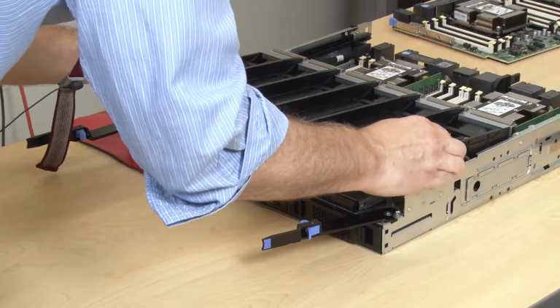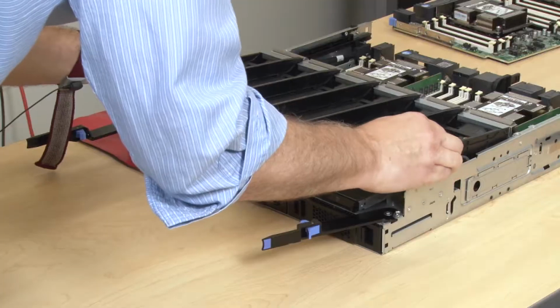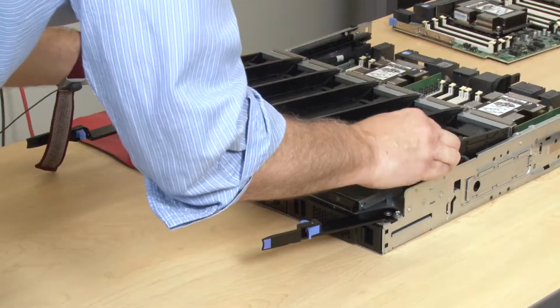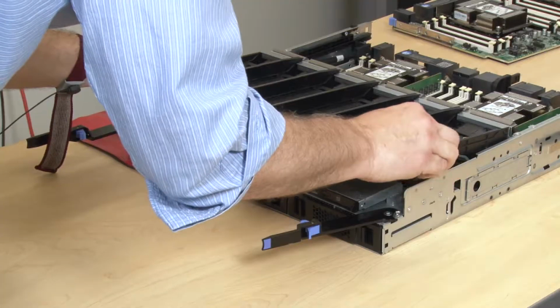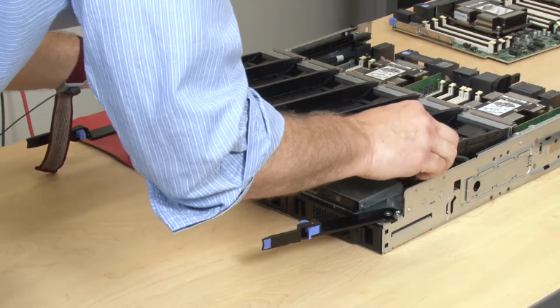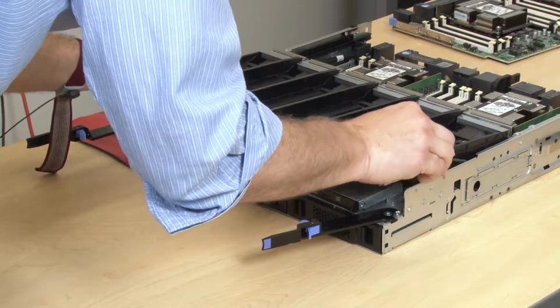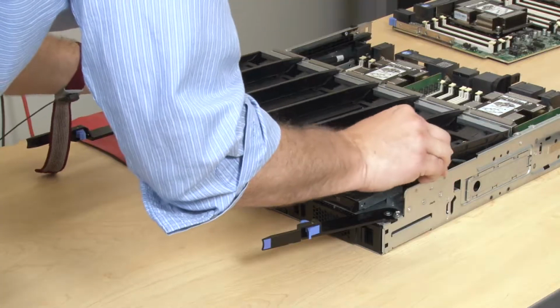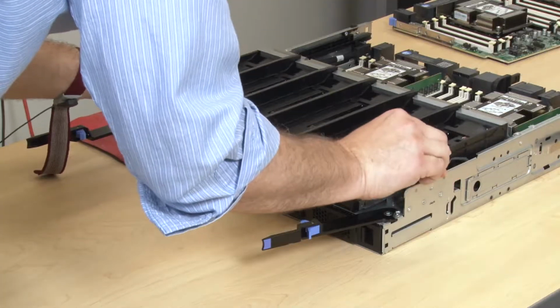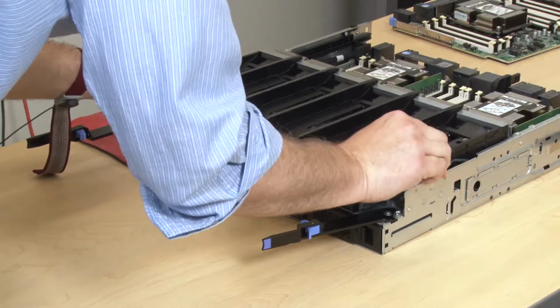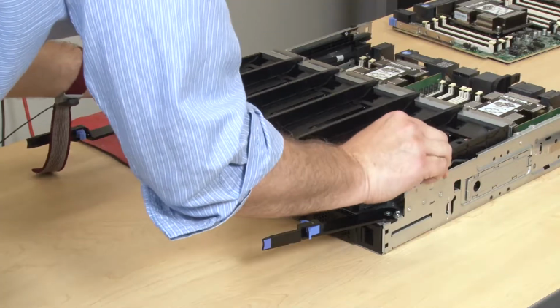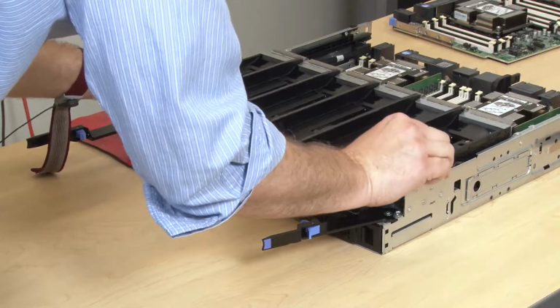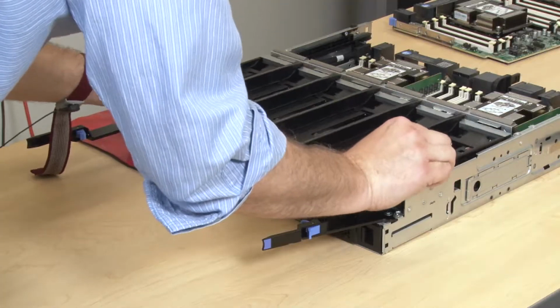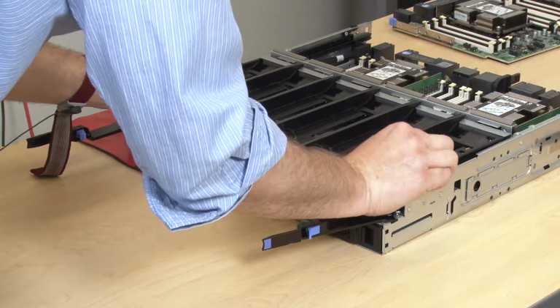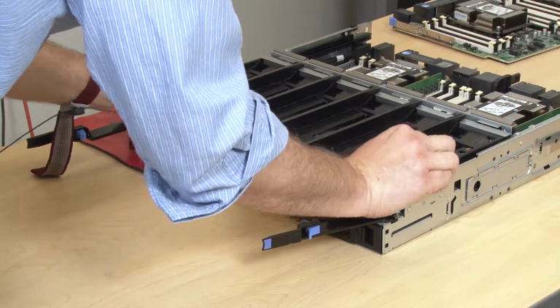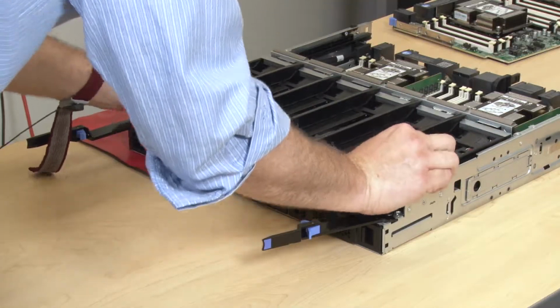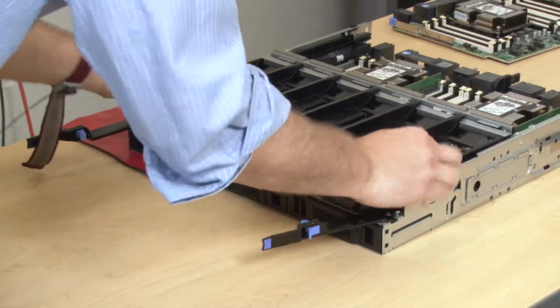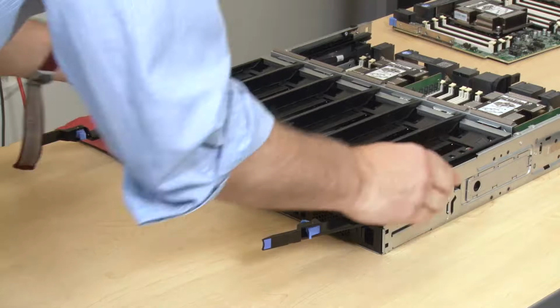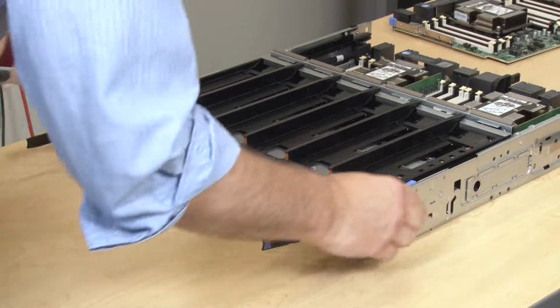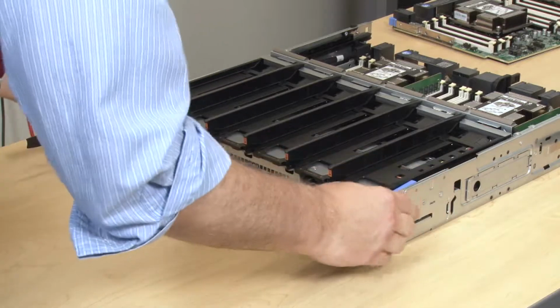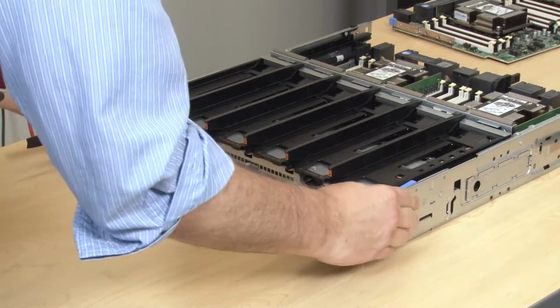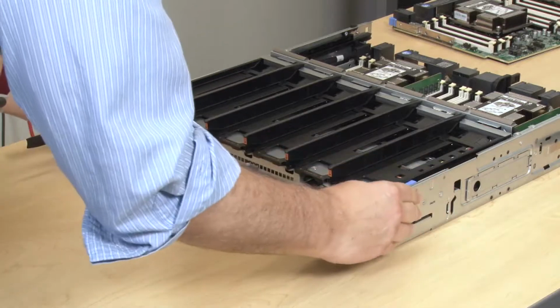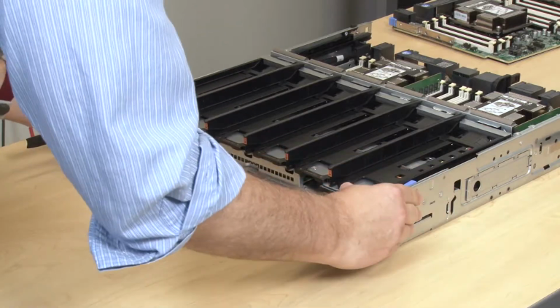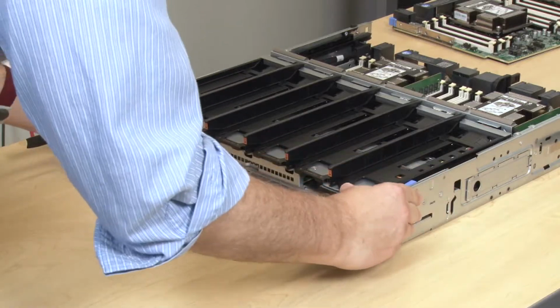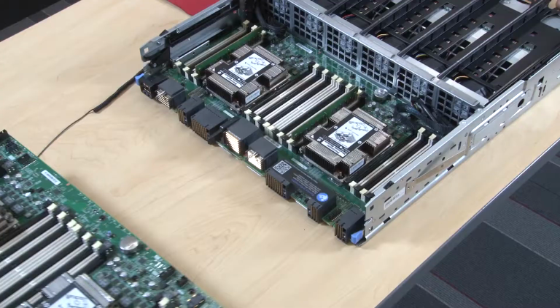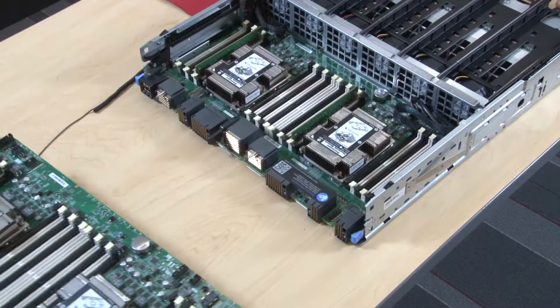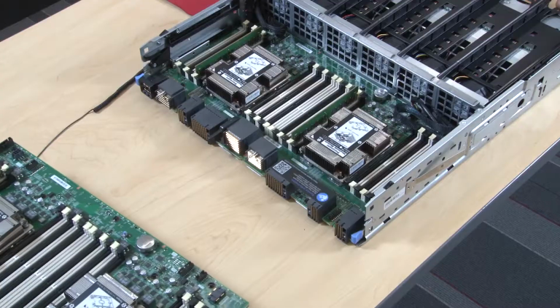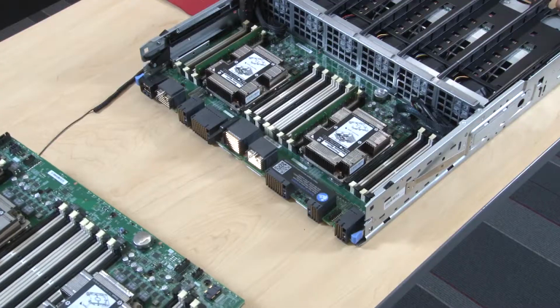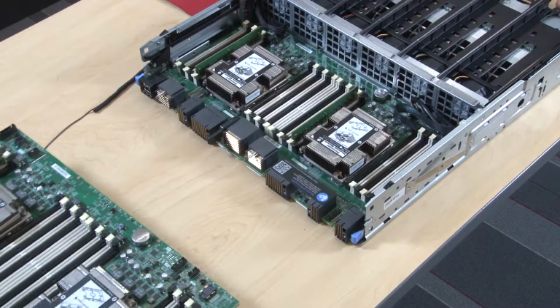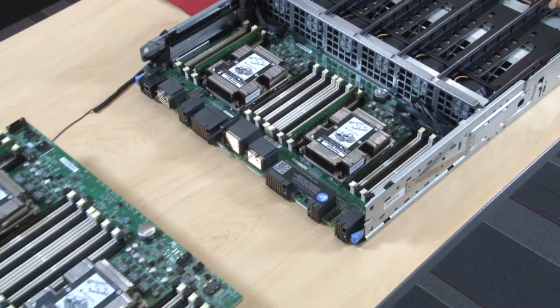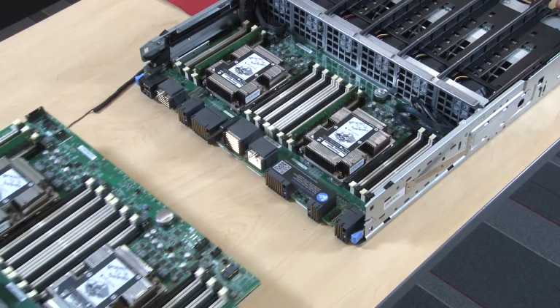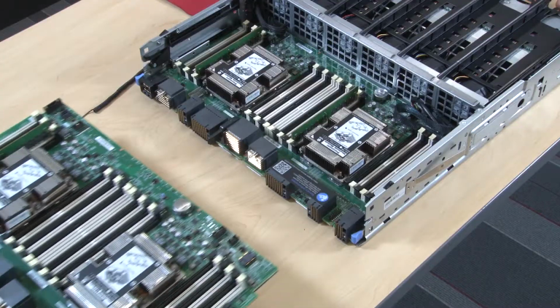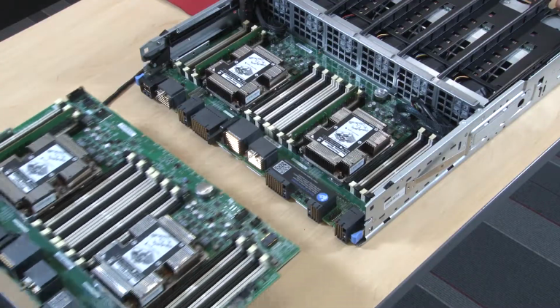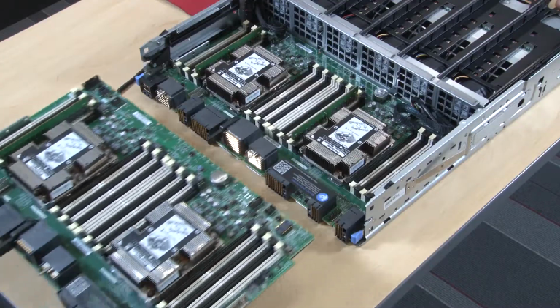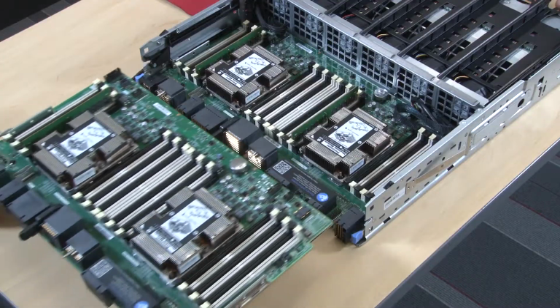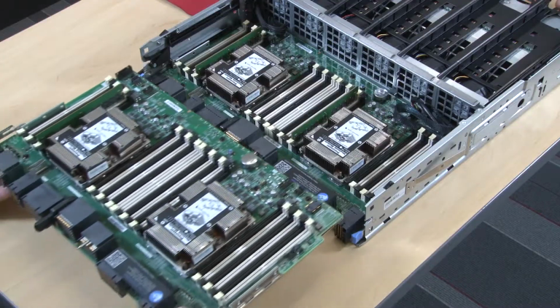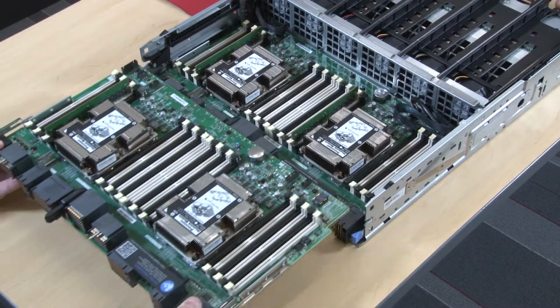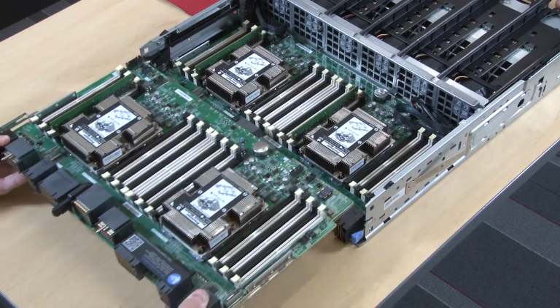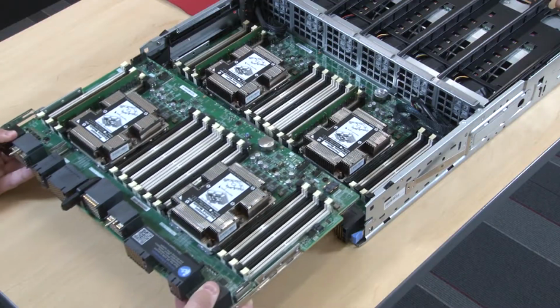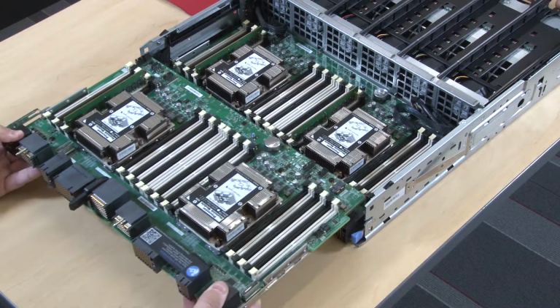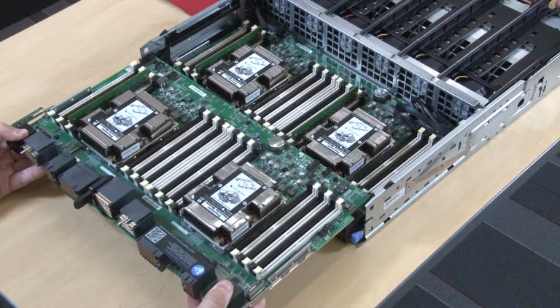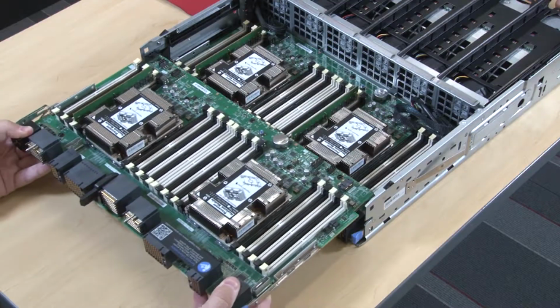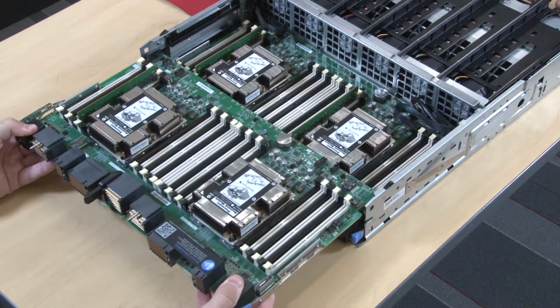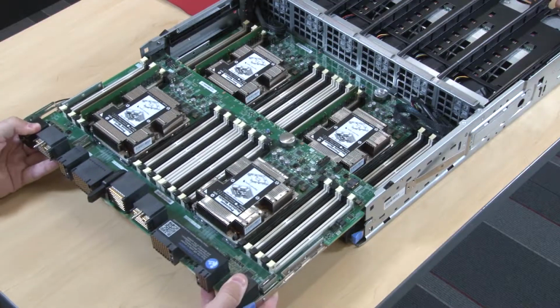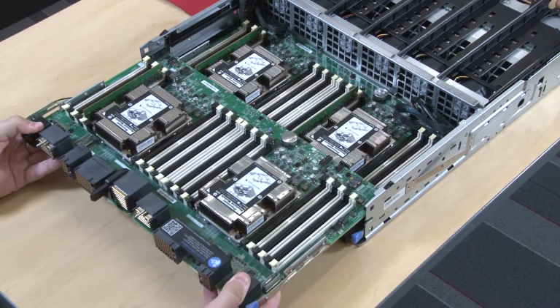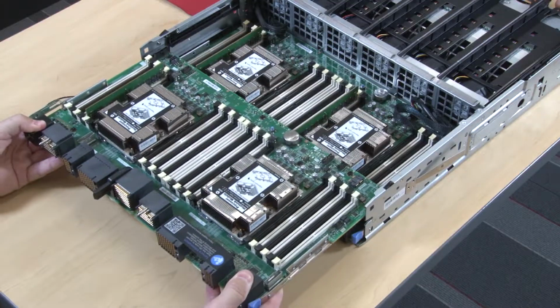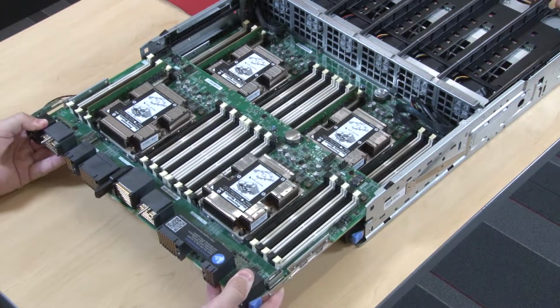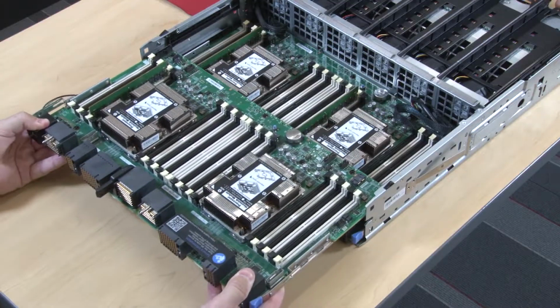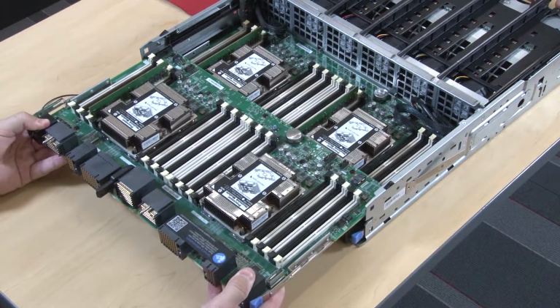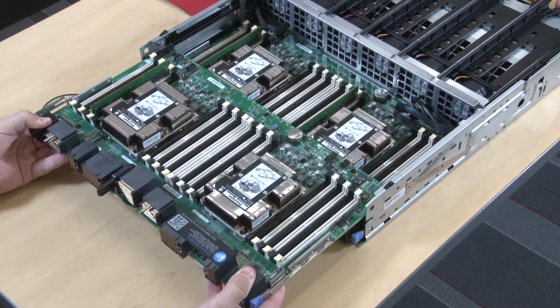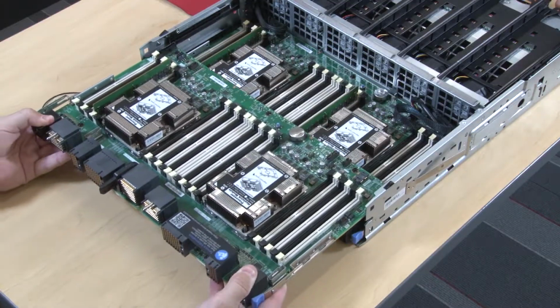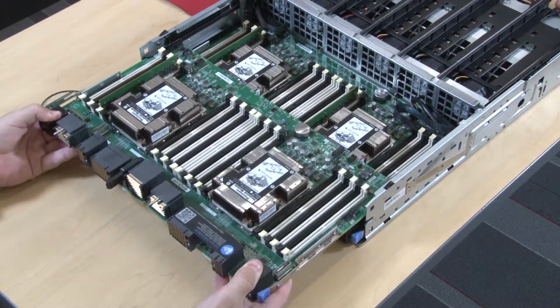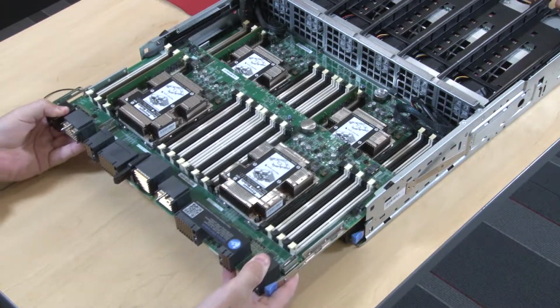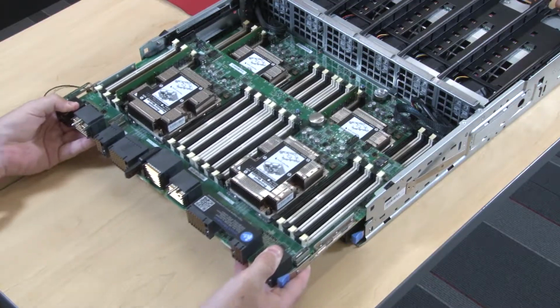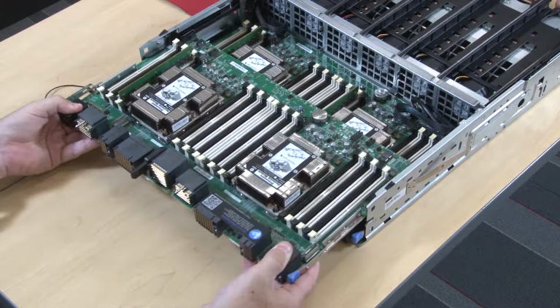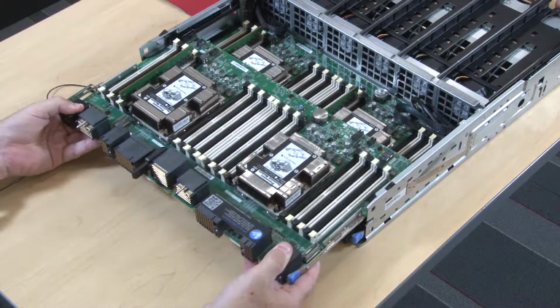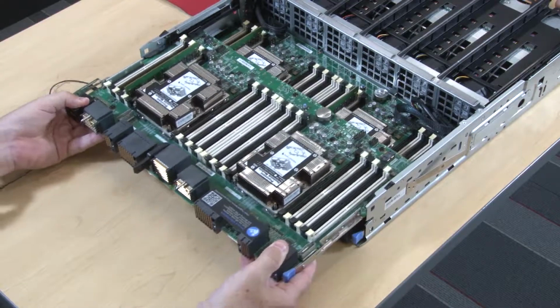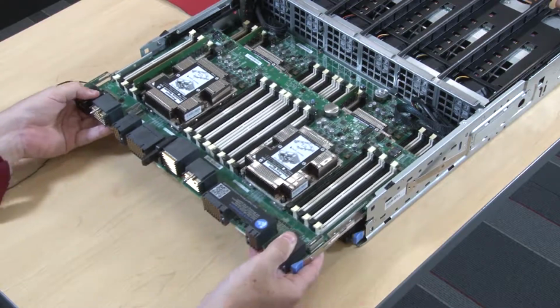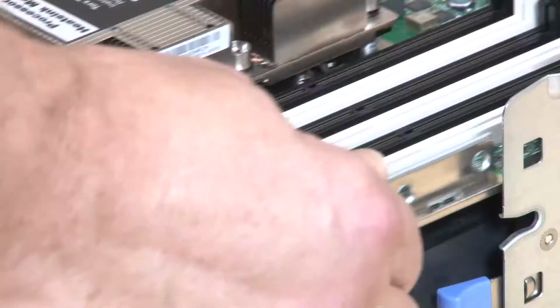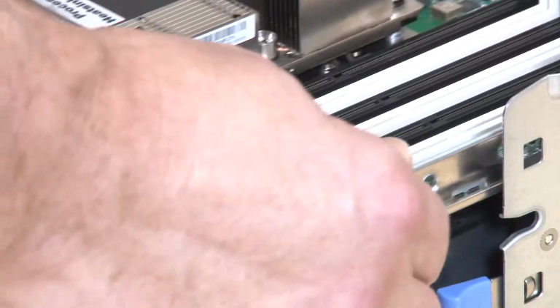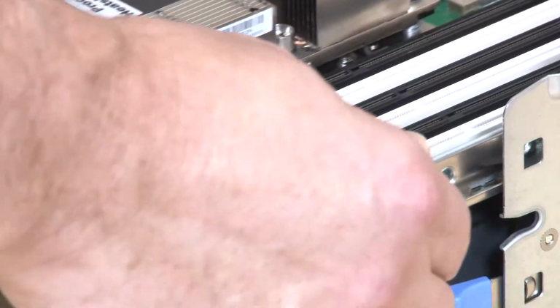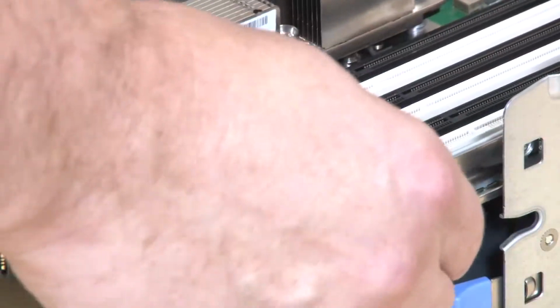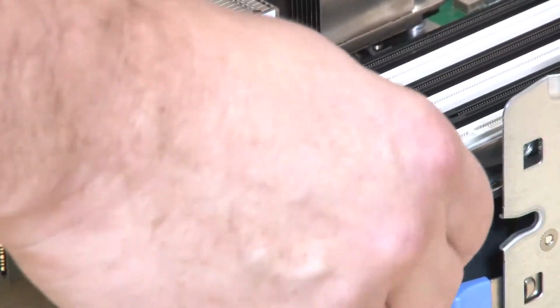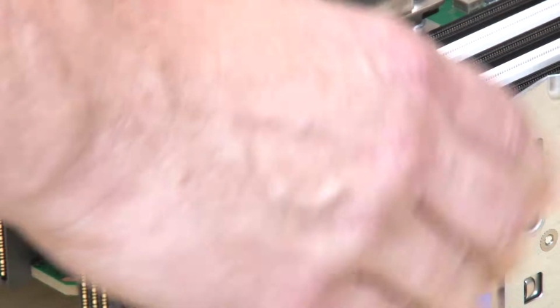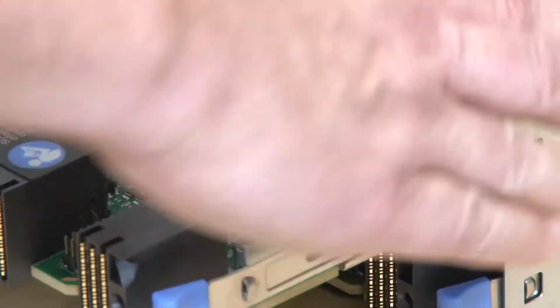Install the lower fan cage. If you have removed an upper Compute System Board or Compute System Board Filler, install it.